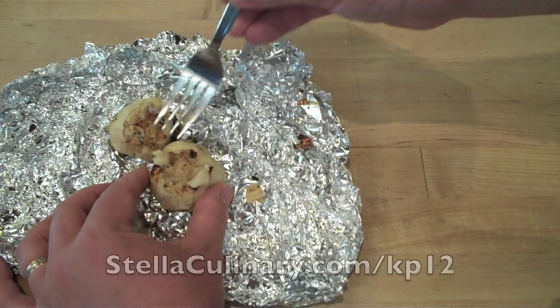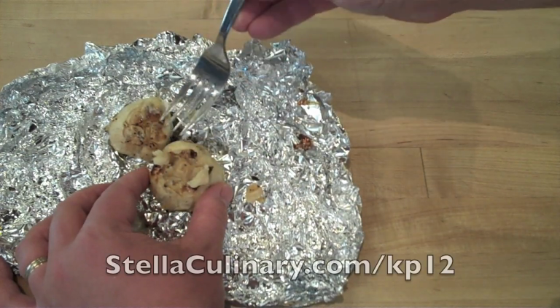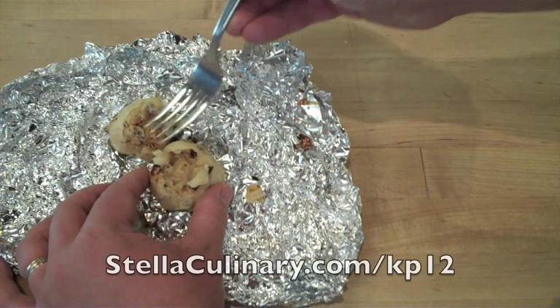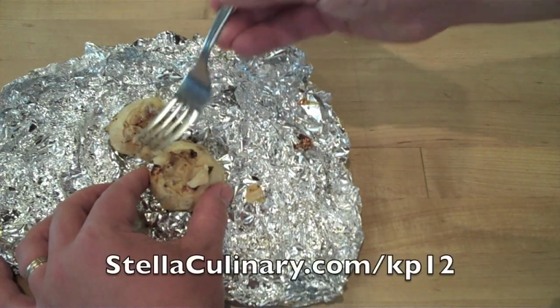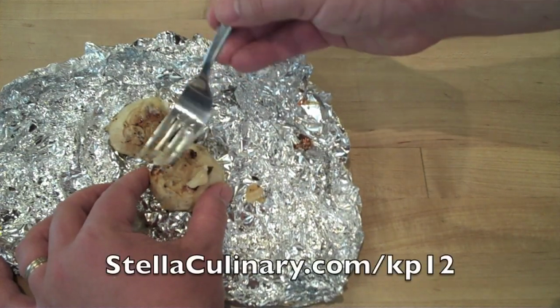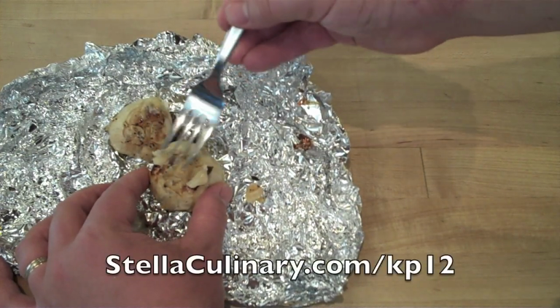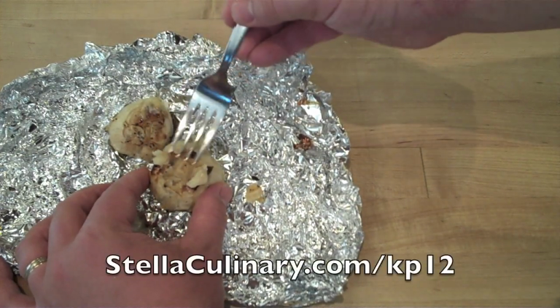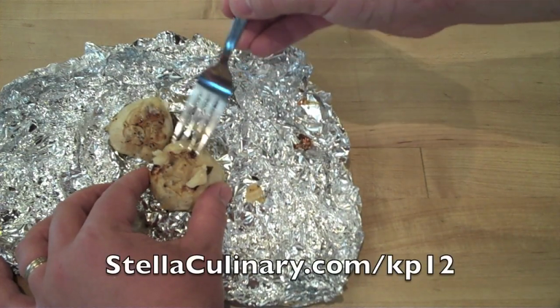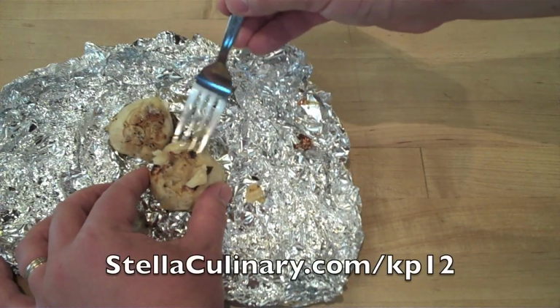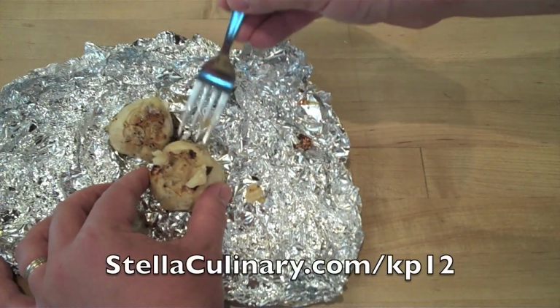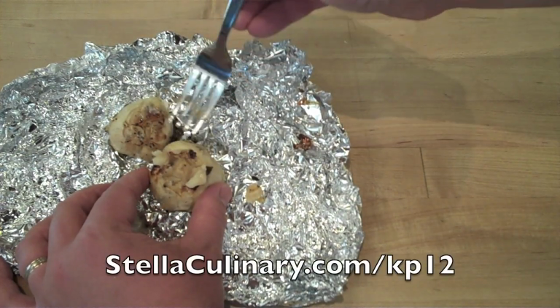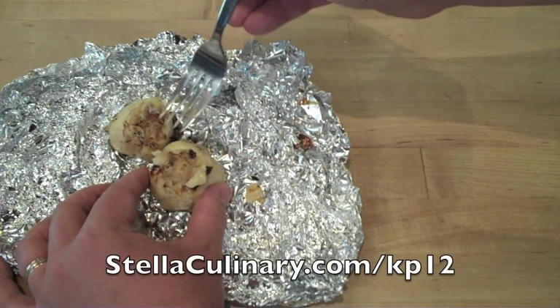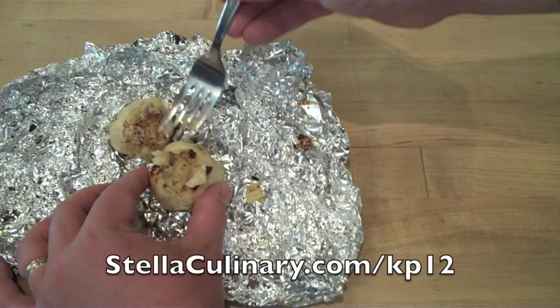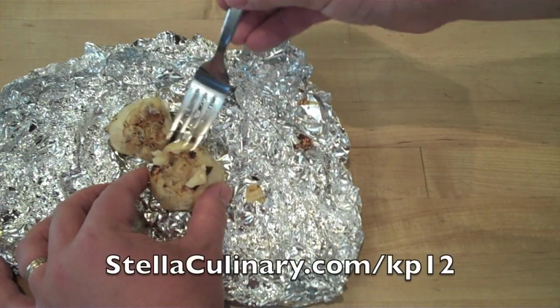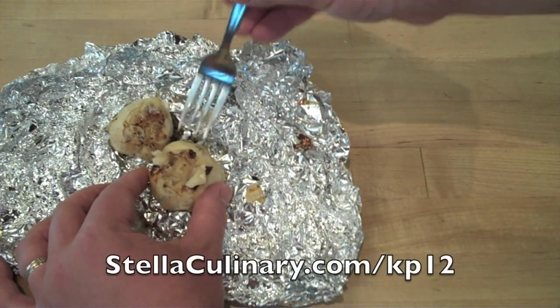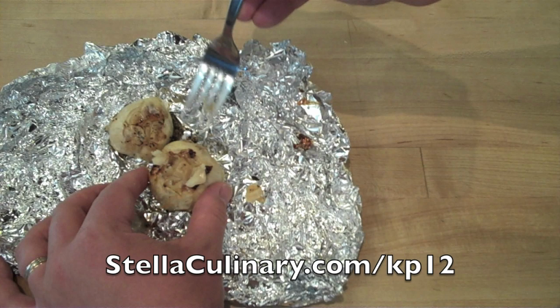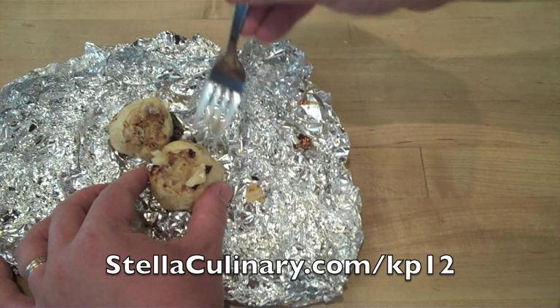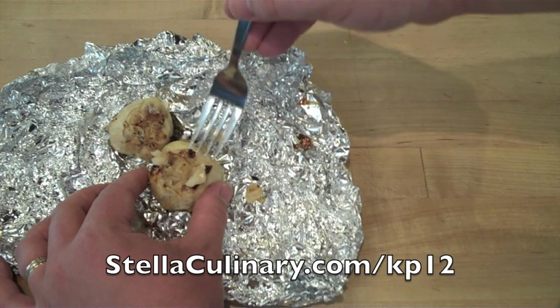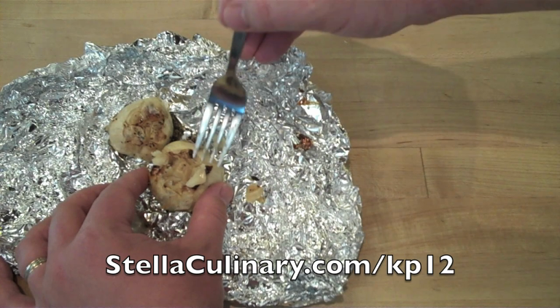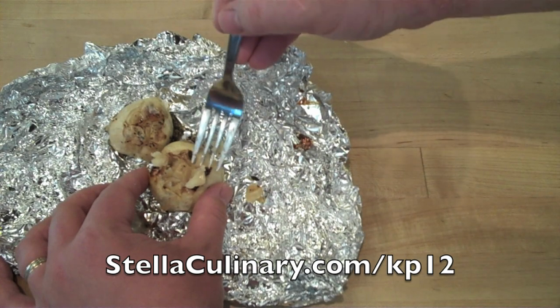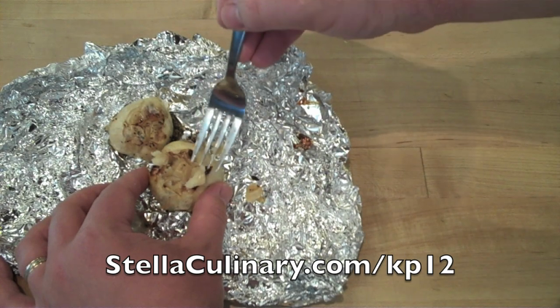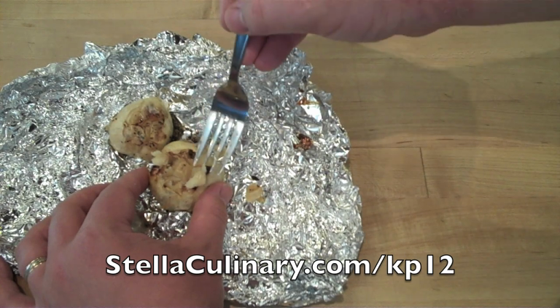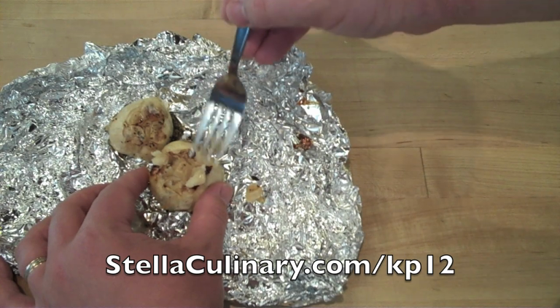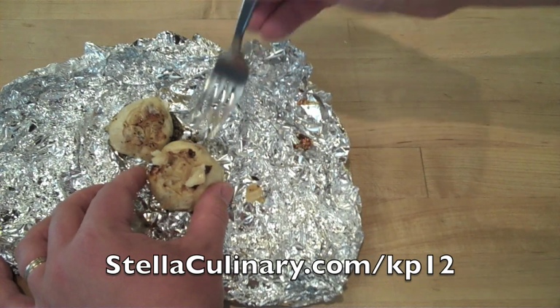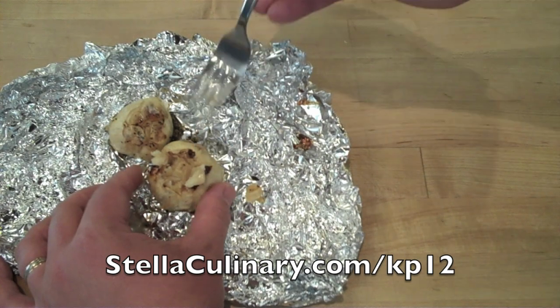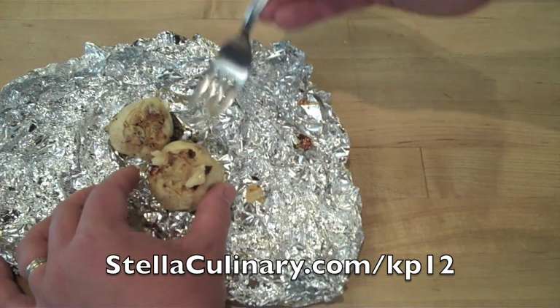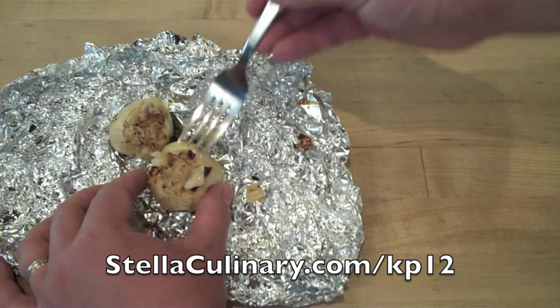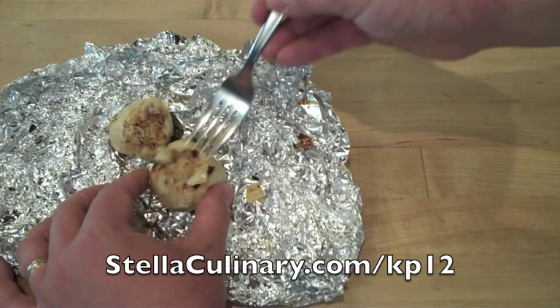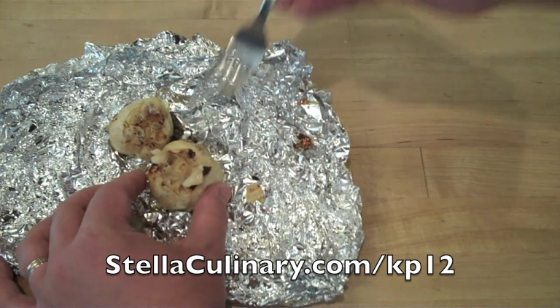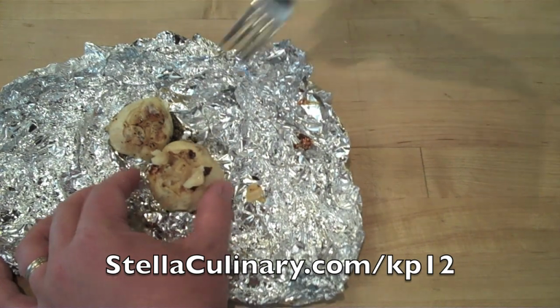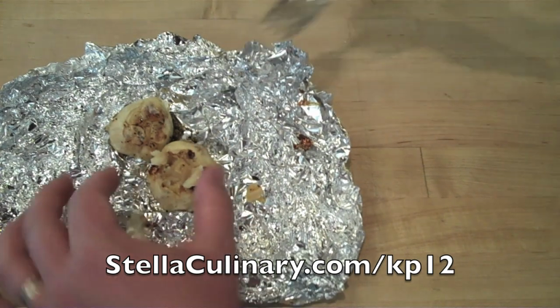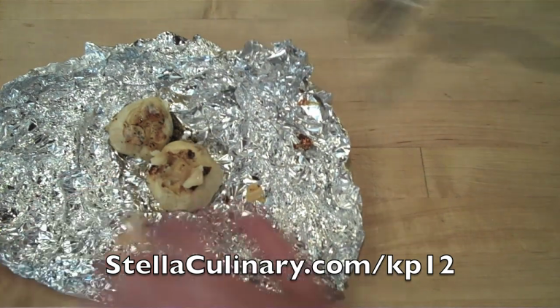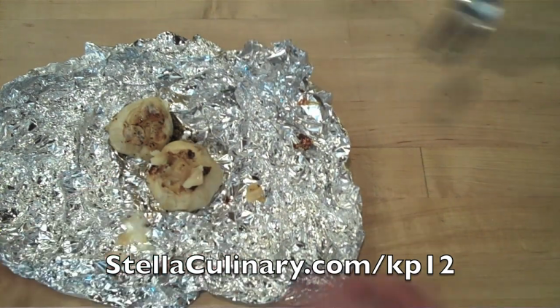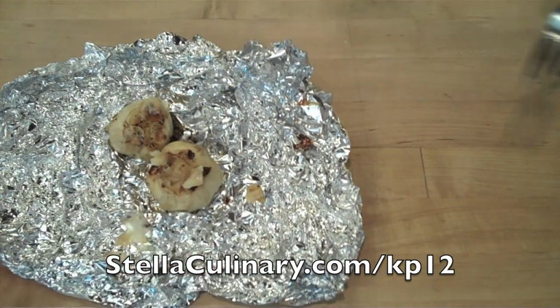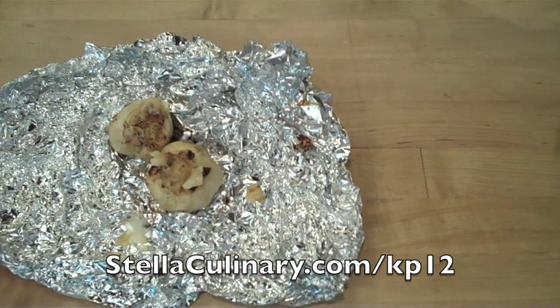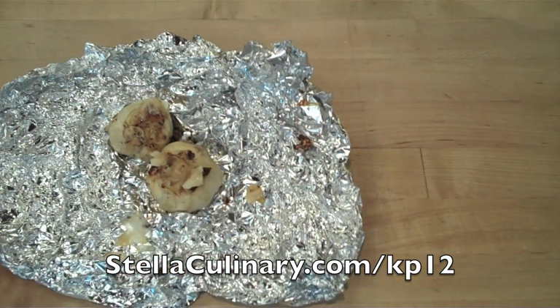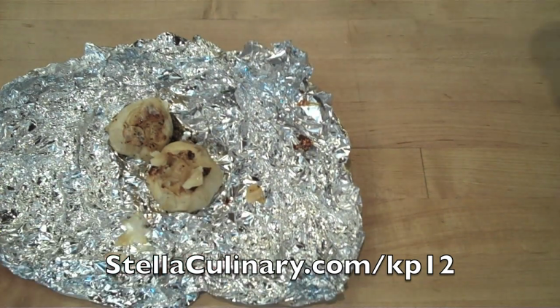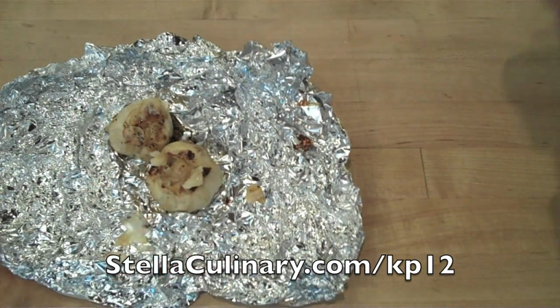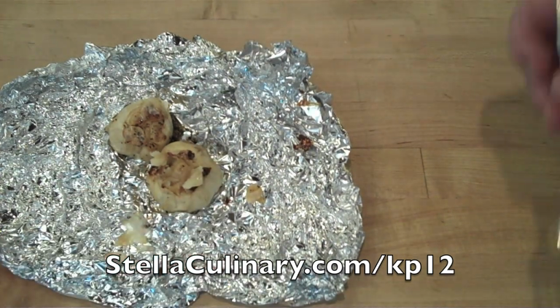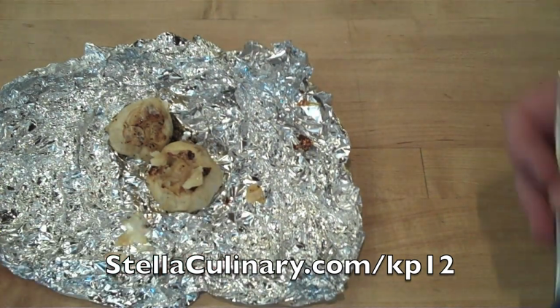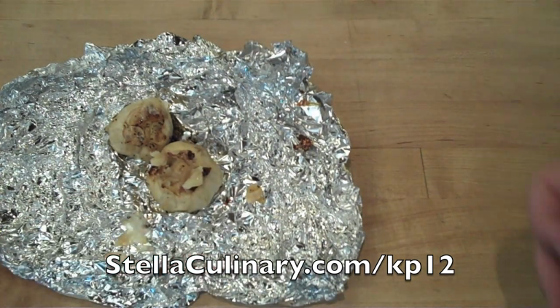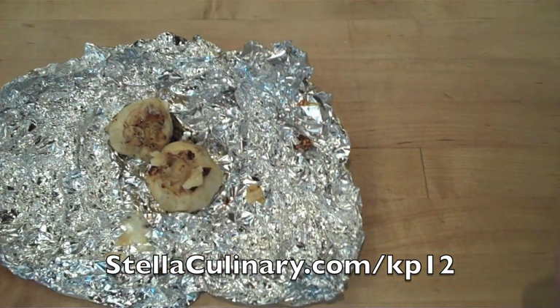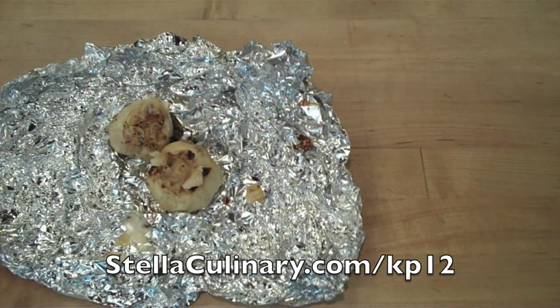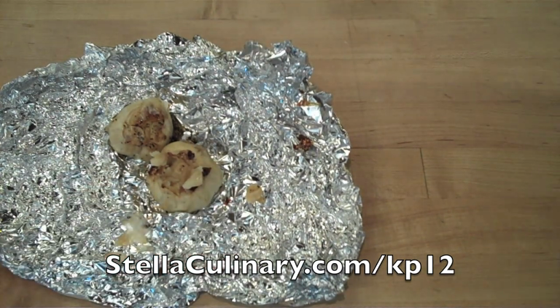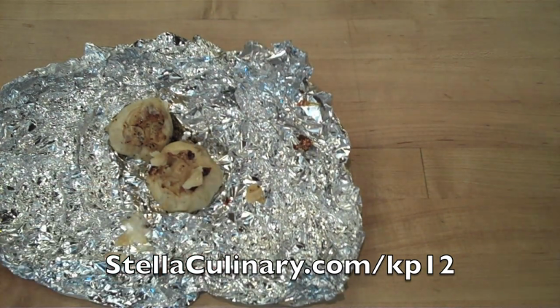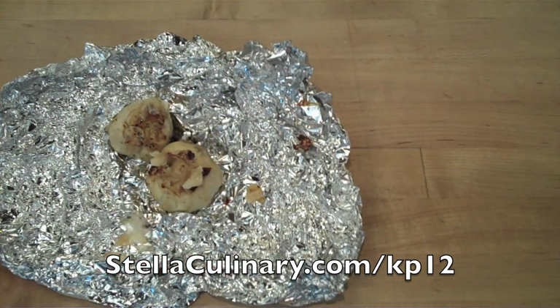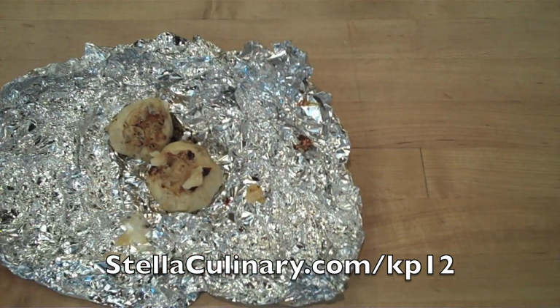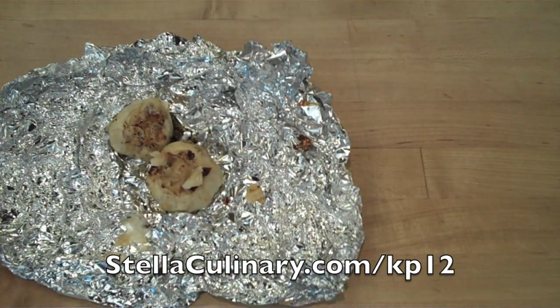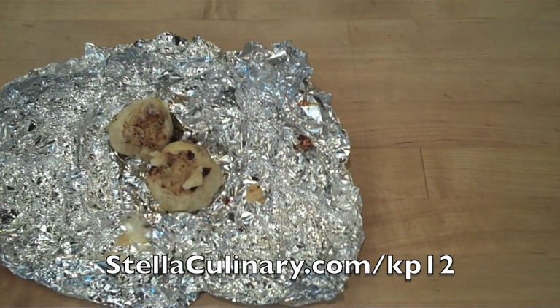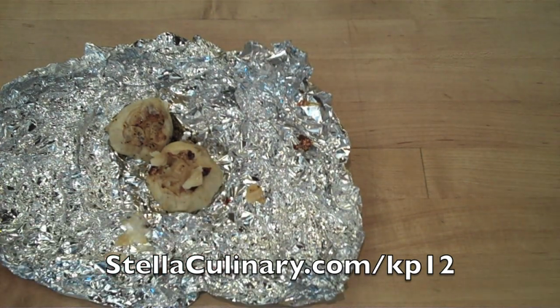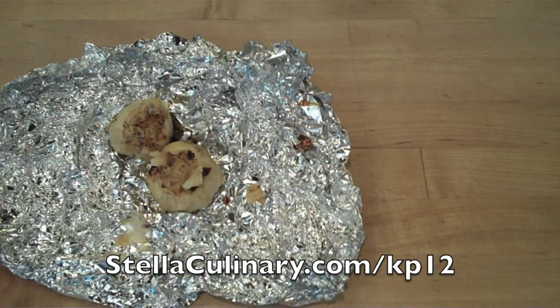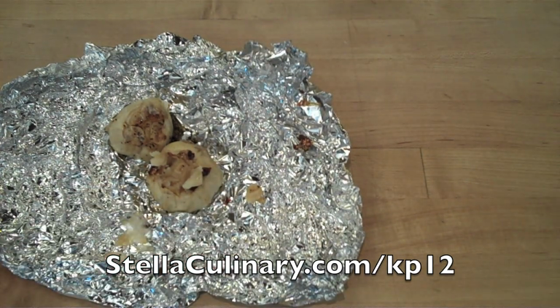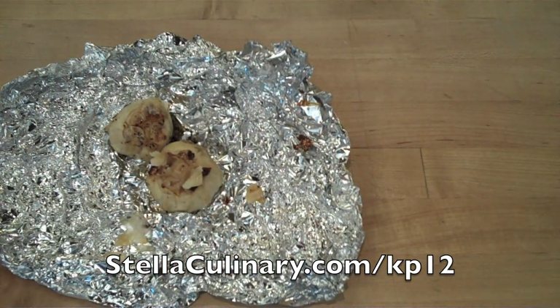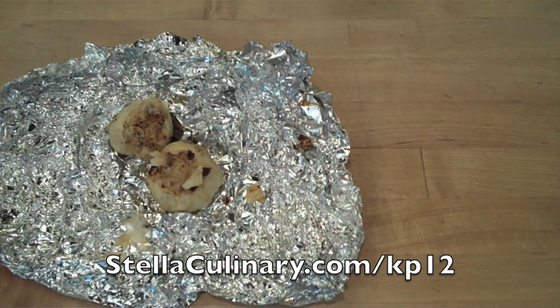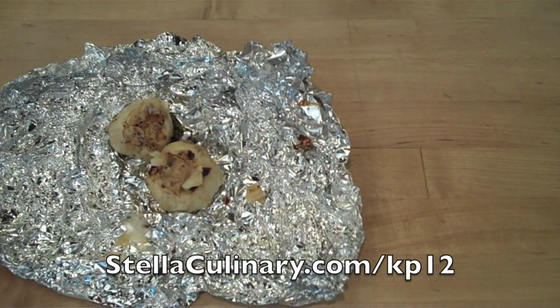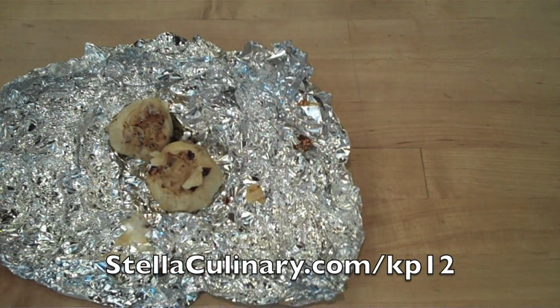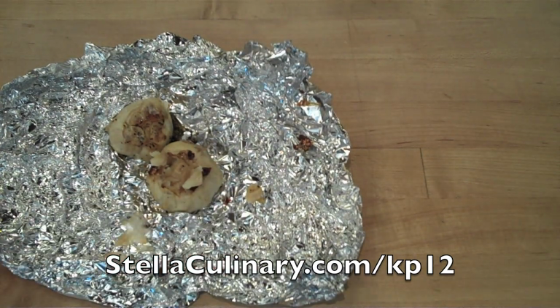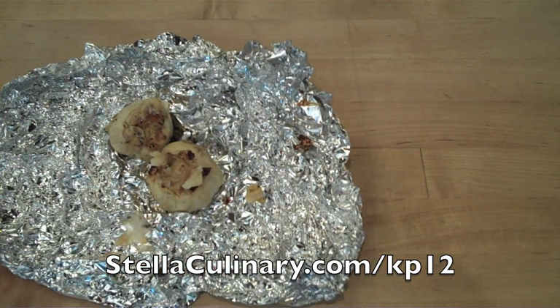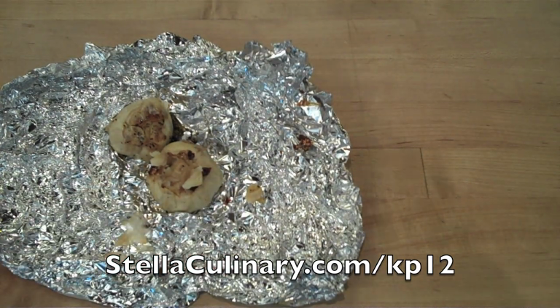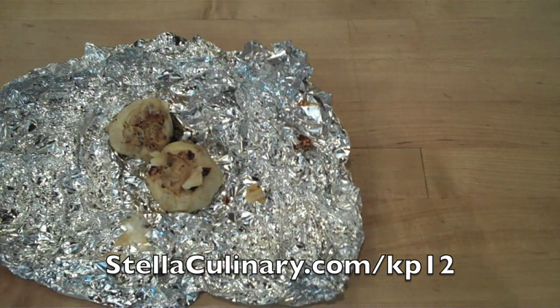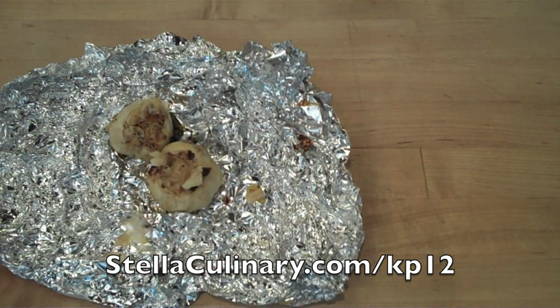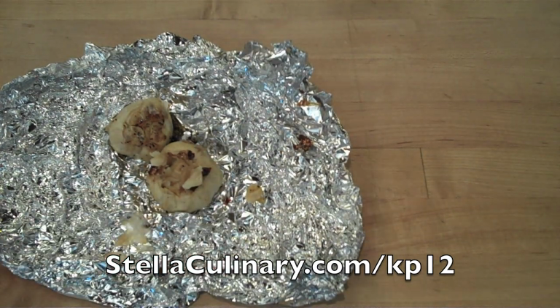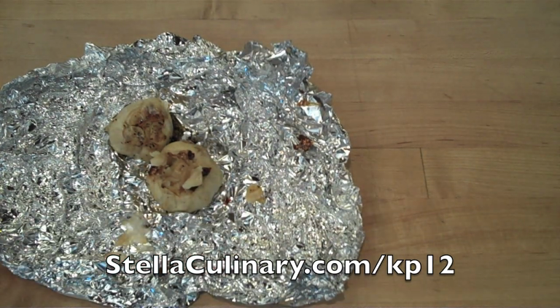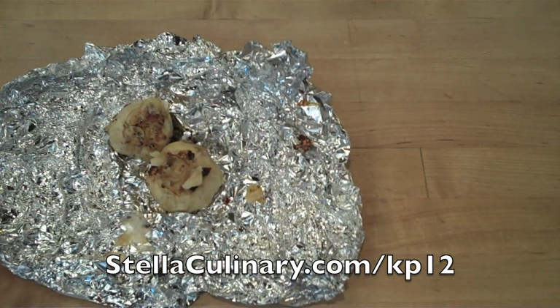If you have questions, comments, or need more information on this episode, head on over to StellaCulinary.com/kp12.